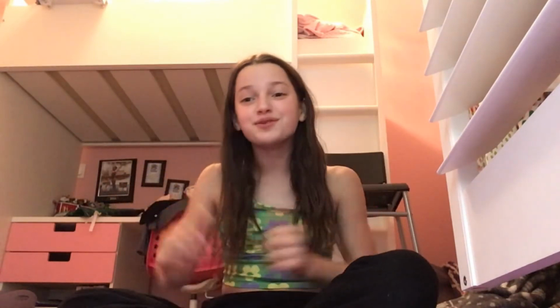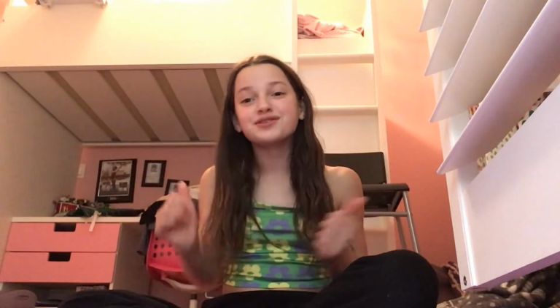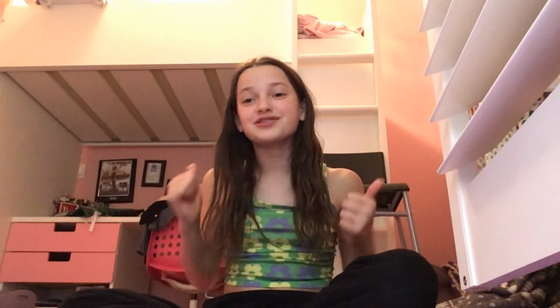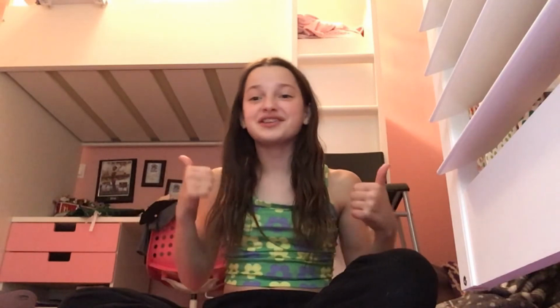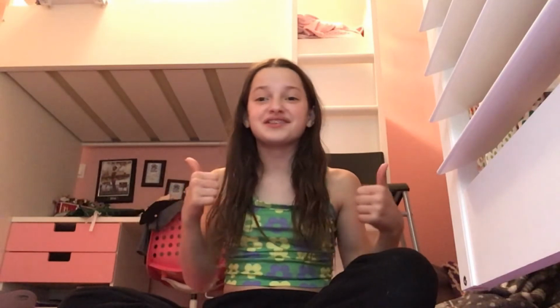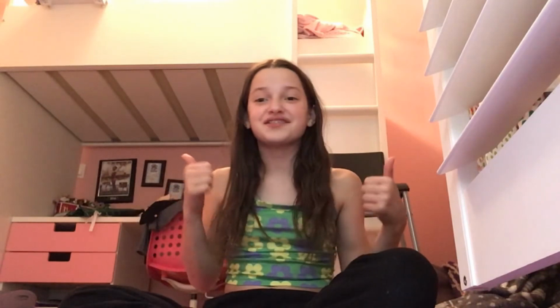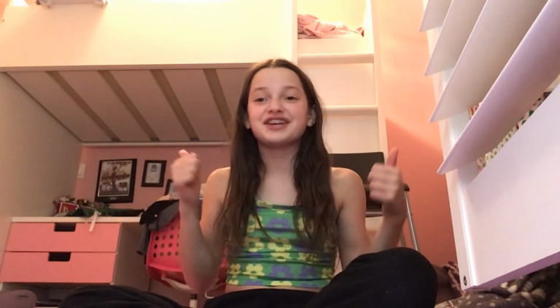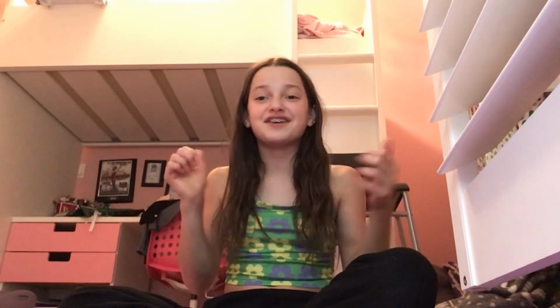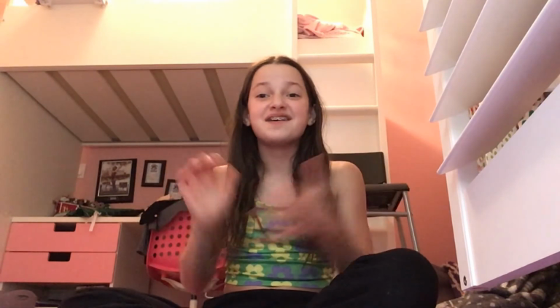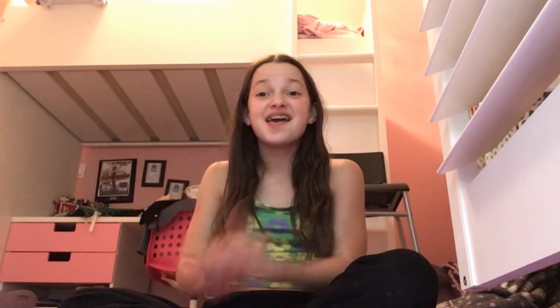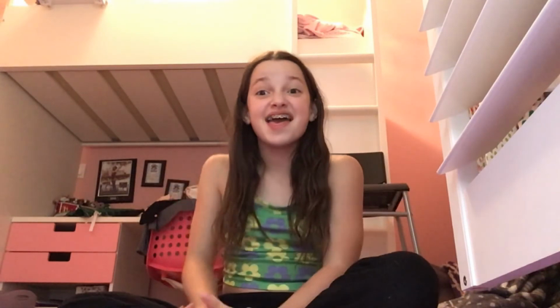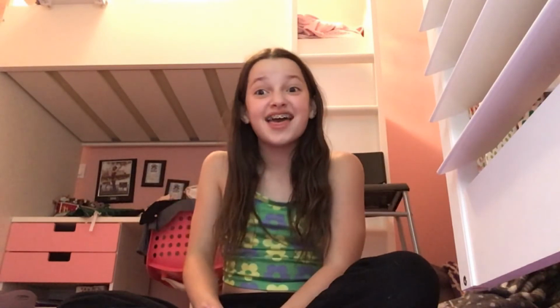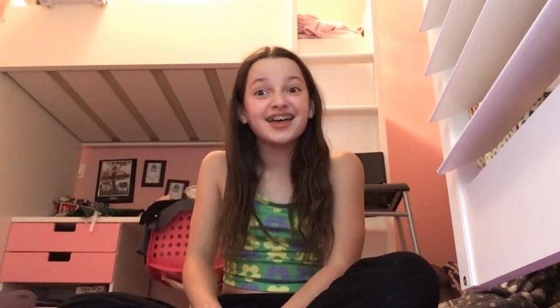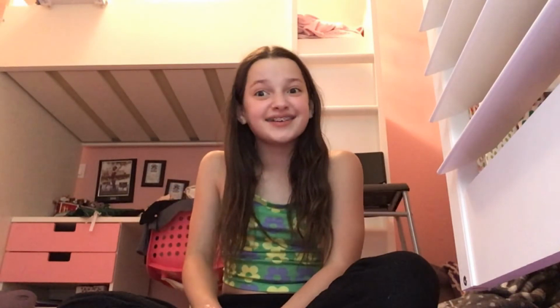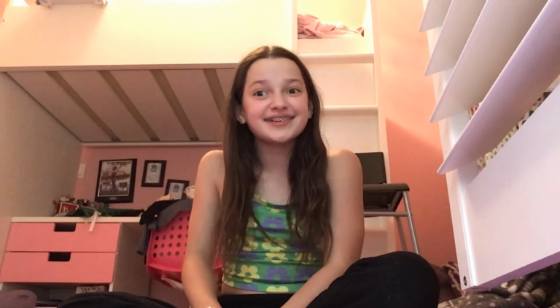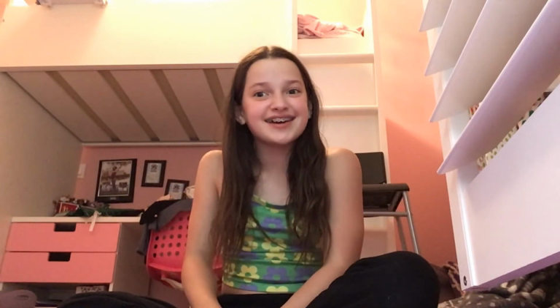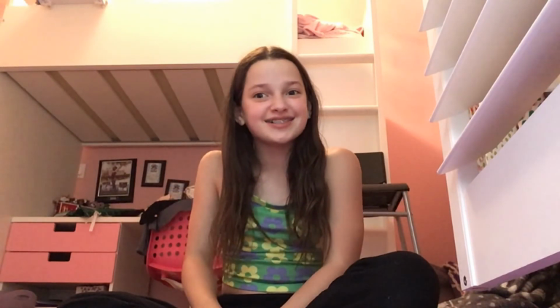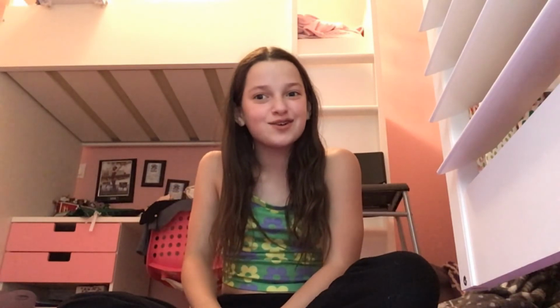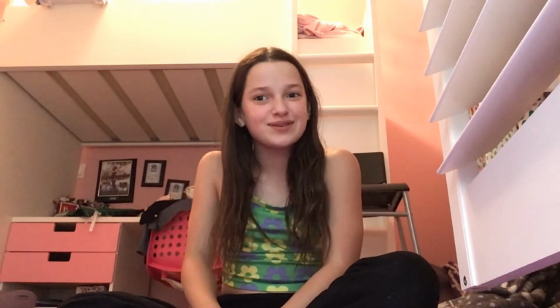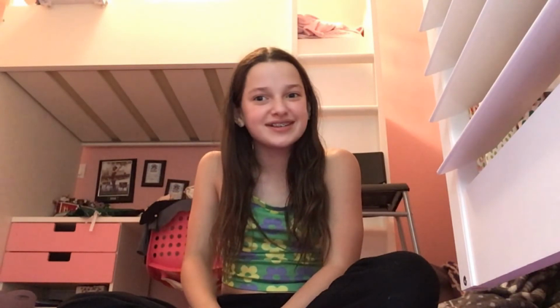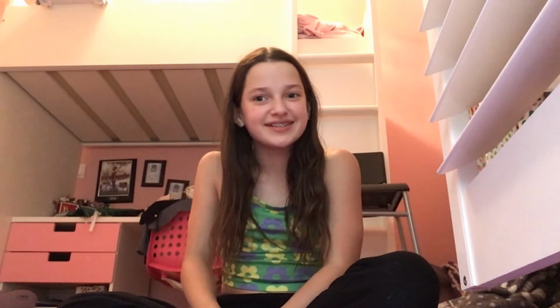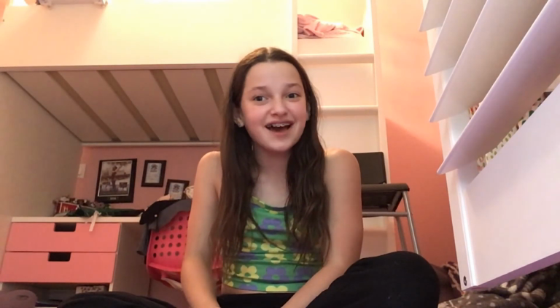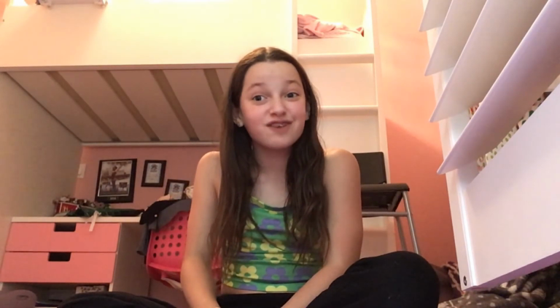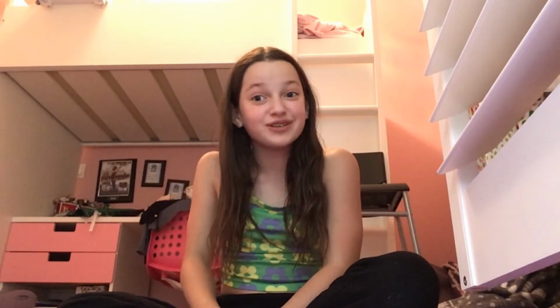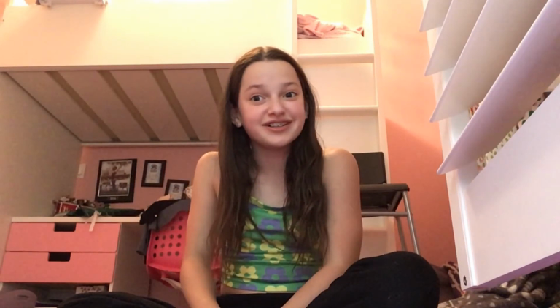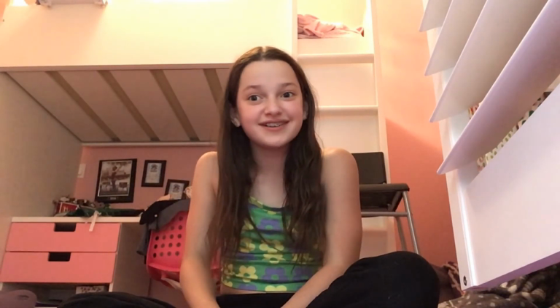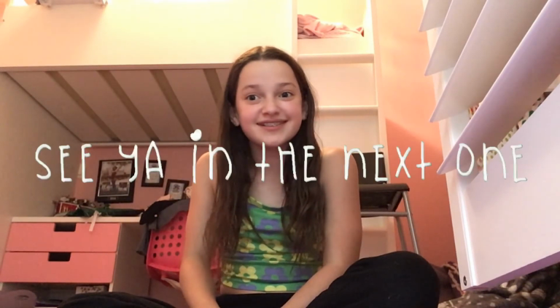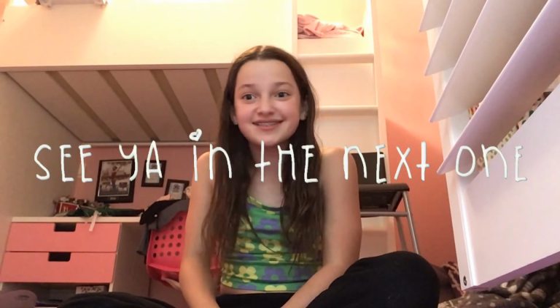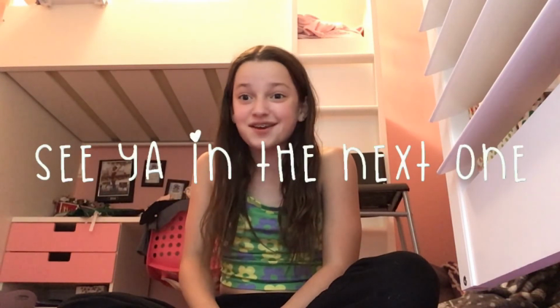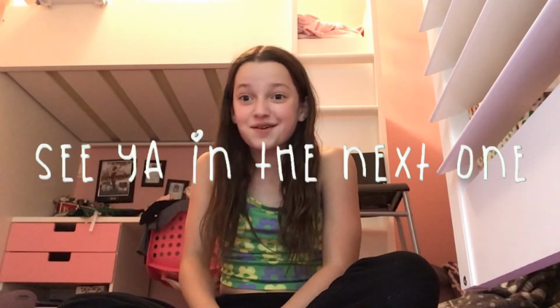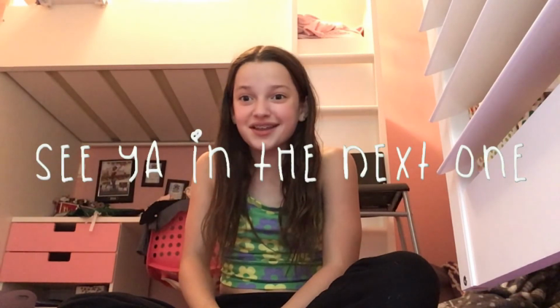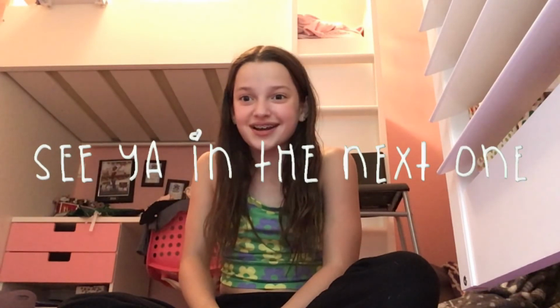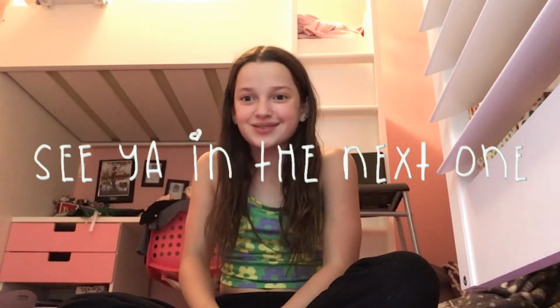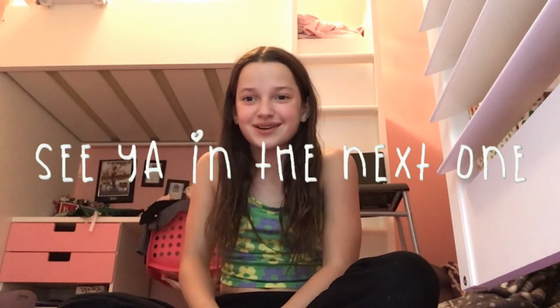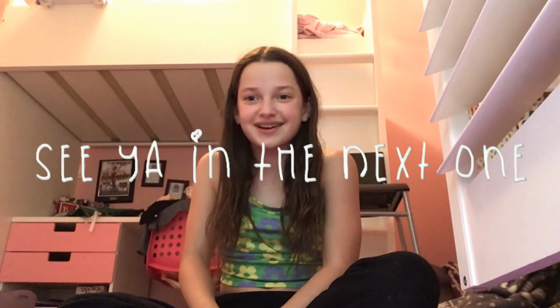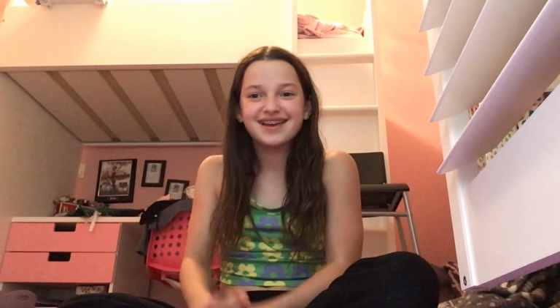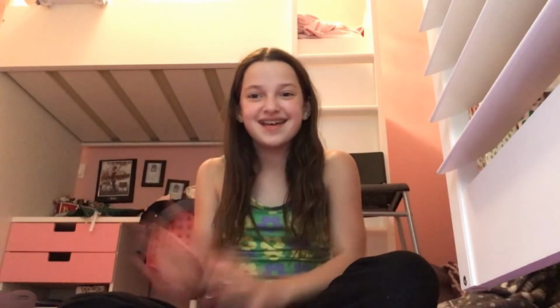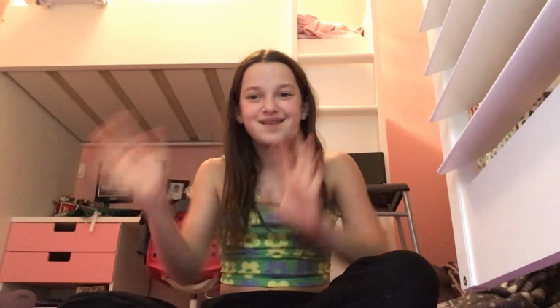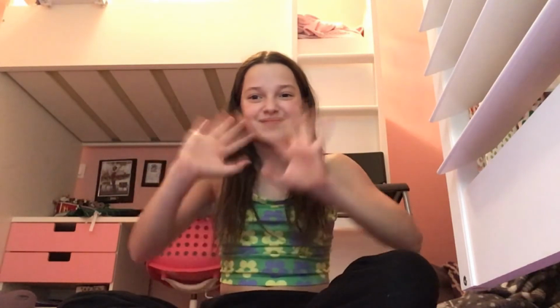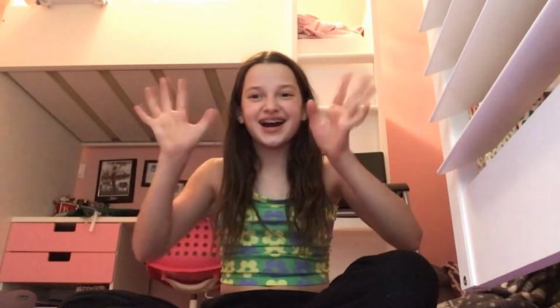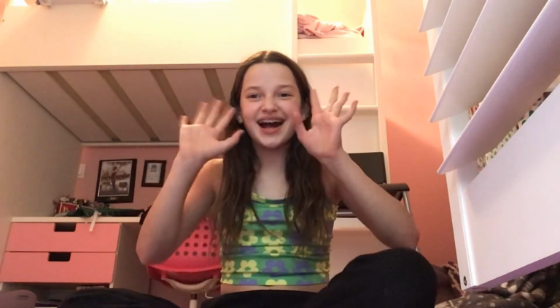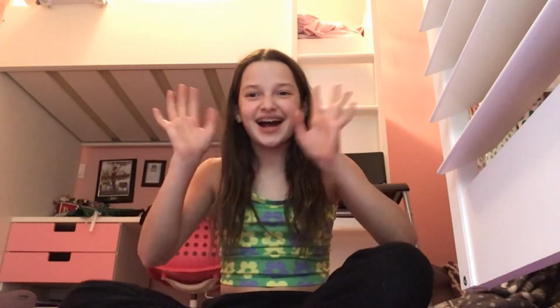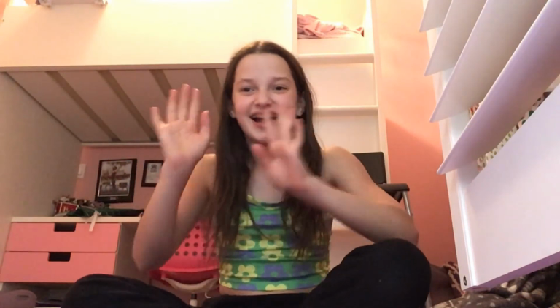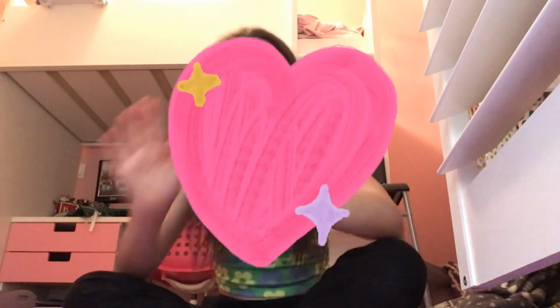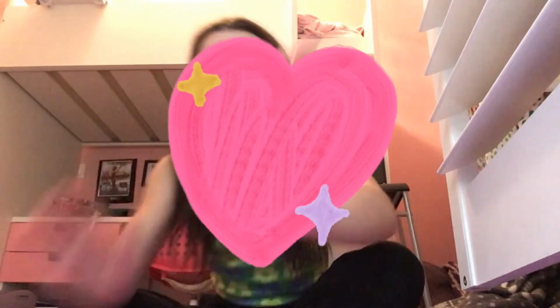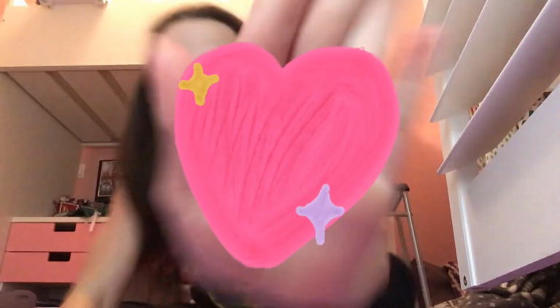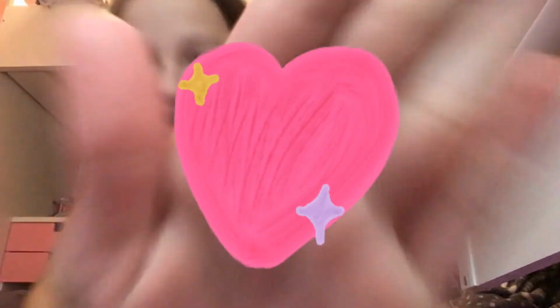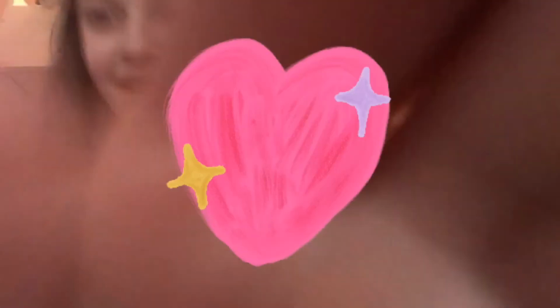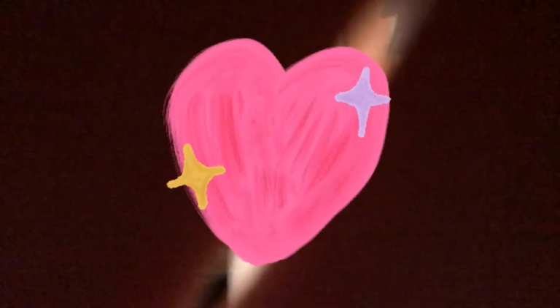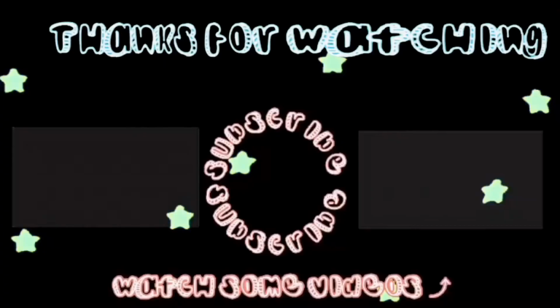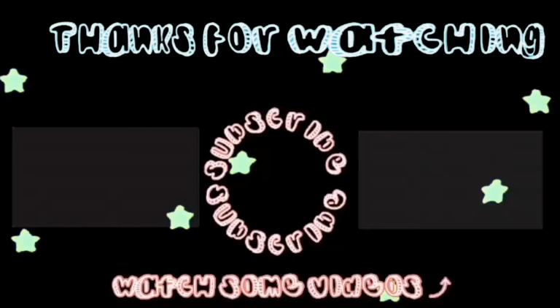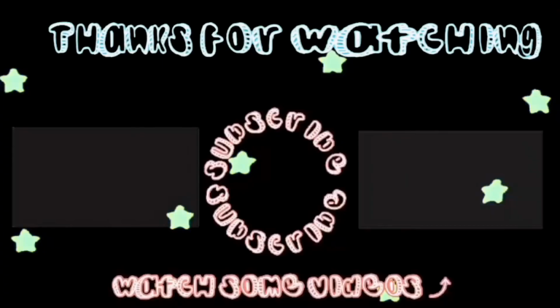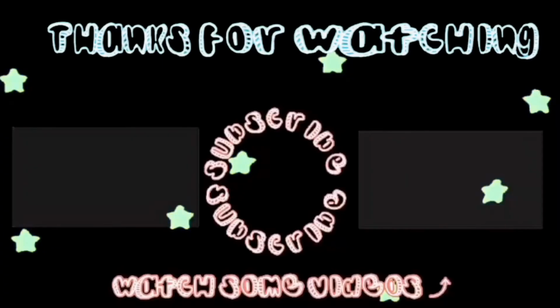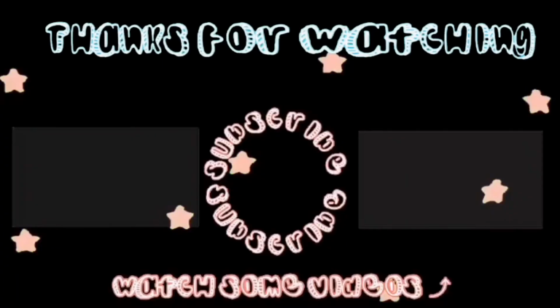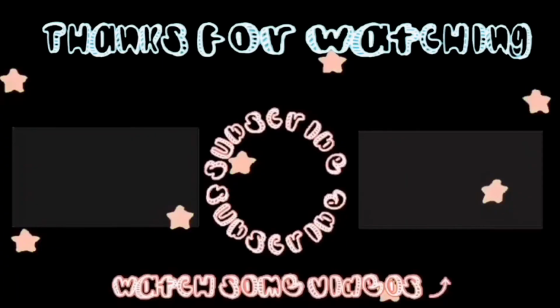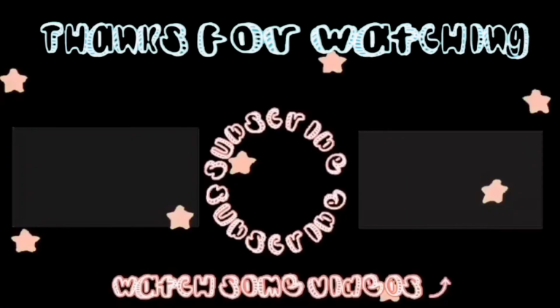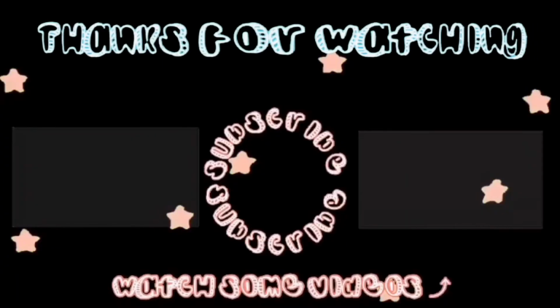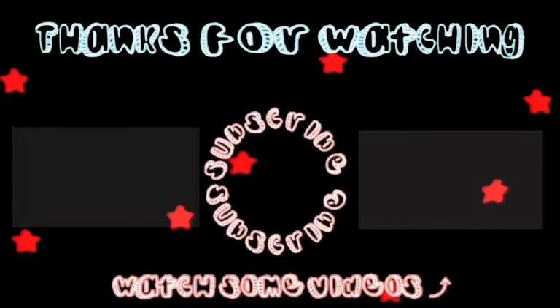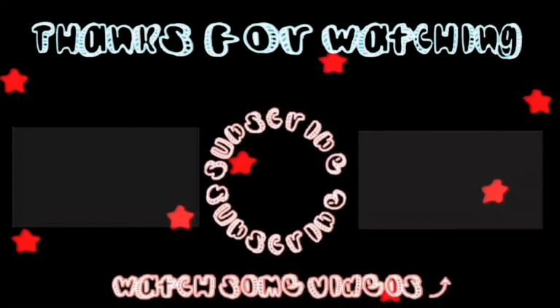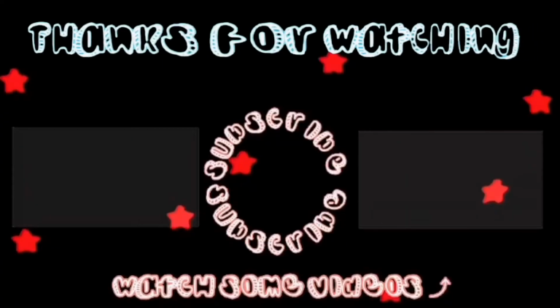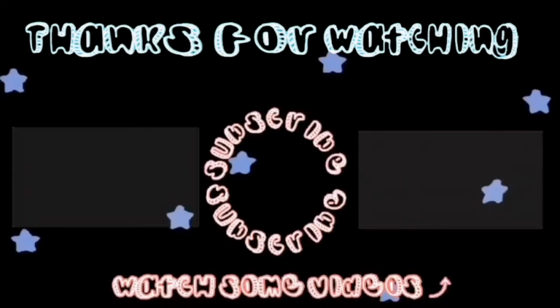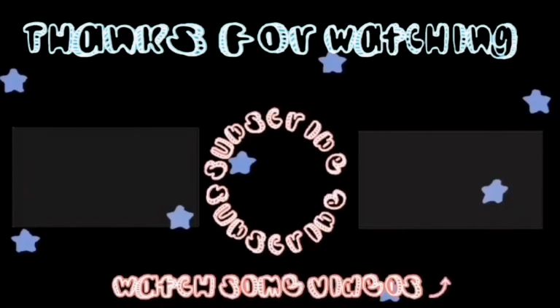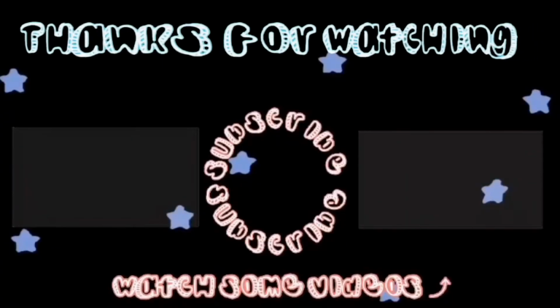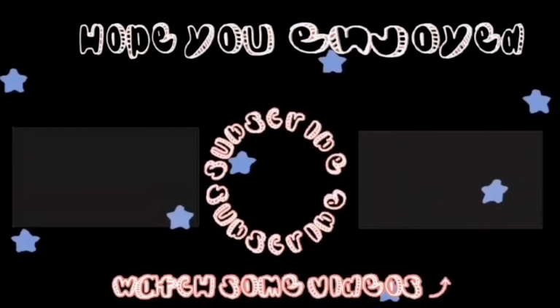All right you guys, that is it for today's video. Thank you all so much for watching. I hope you enjoyed this video and as always I will see you in the next one — bye!